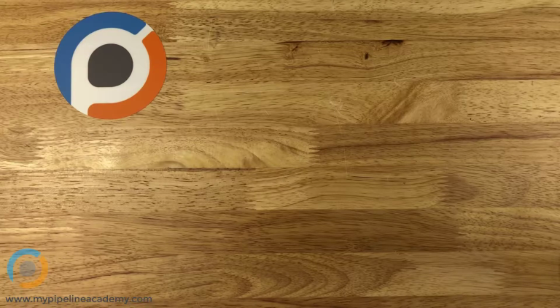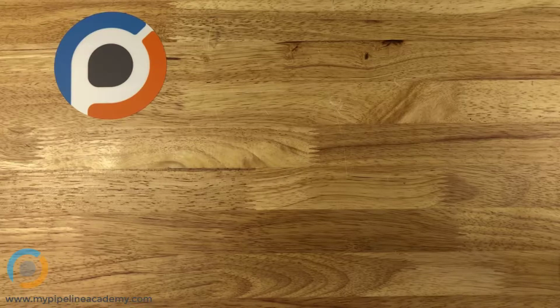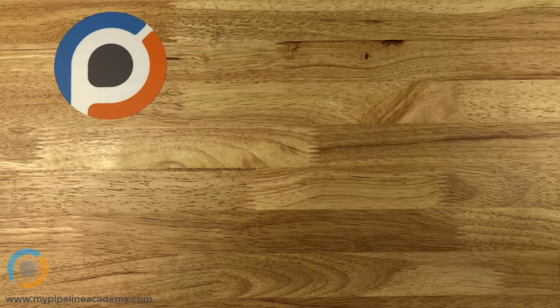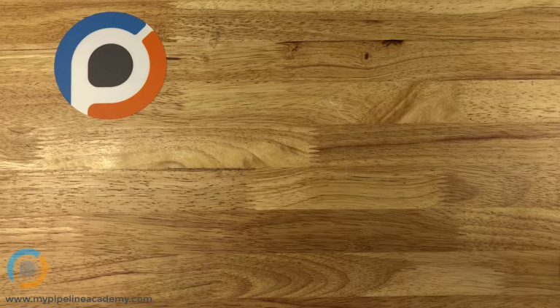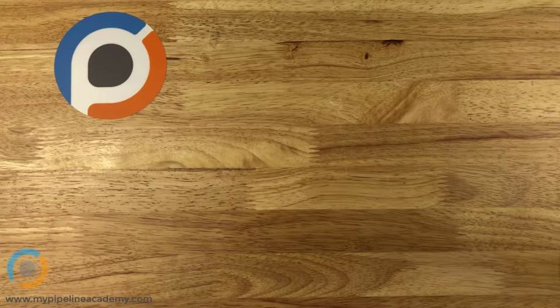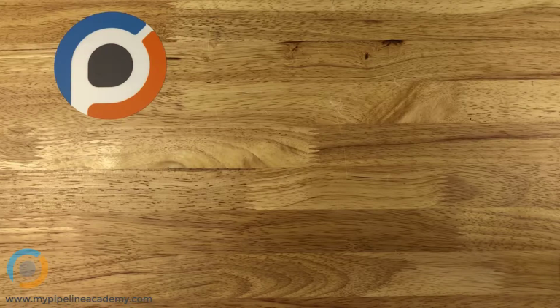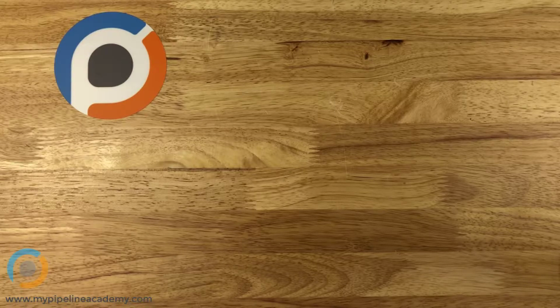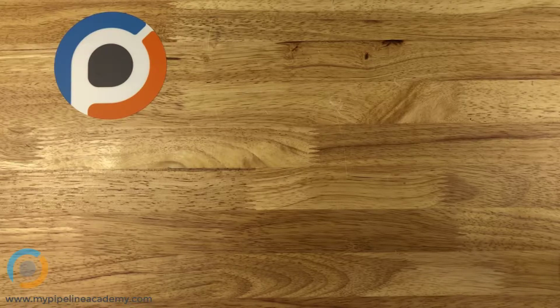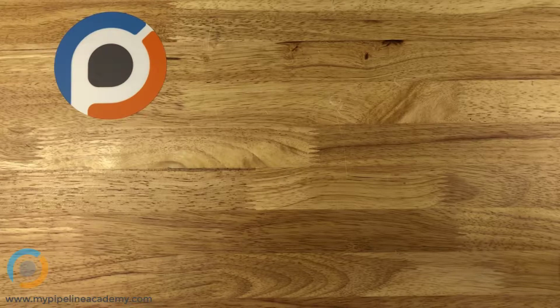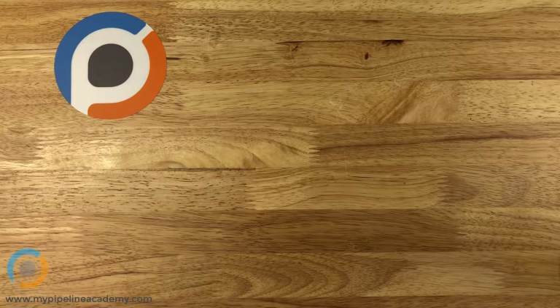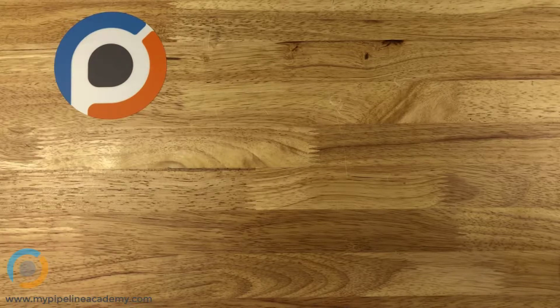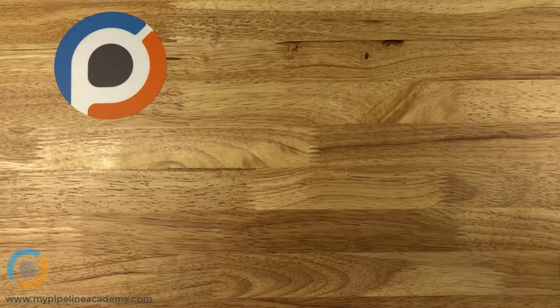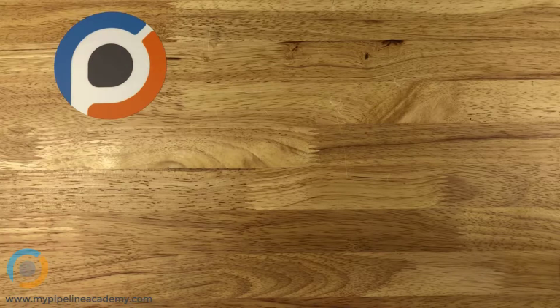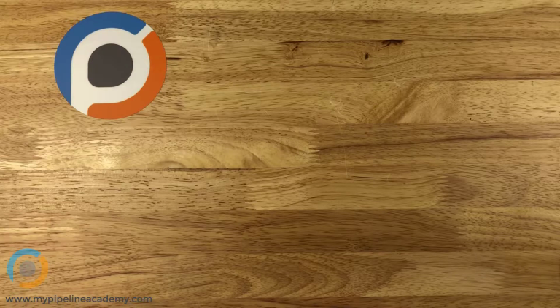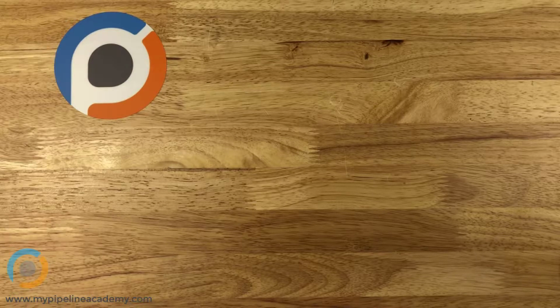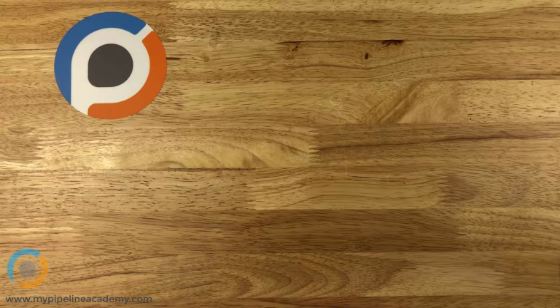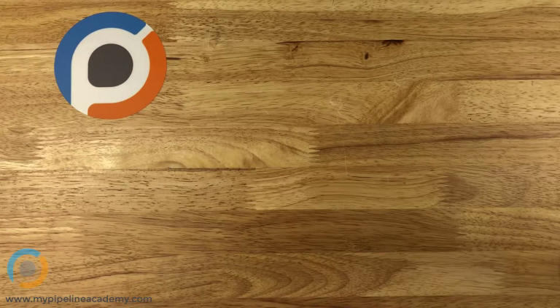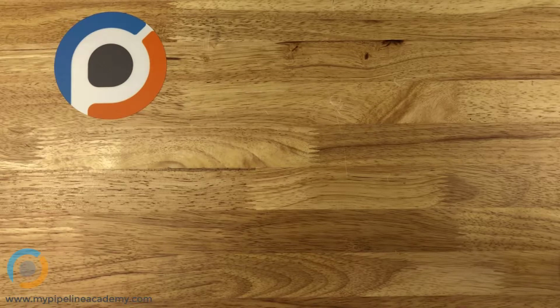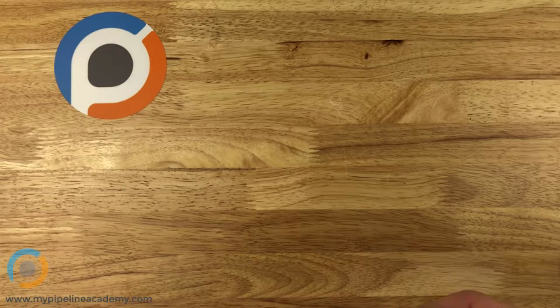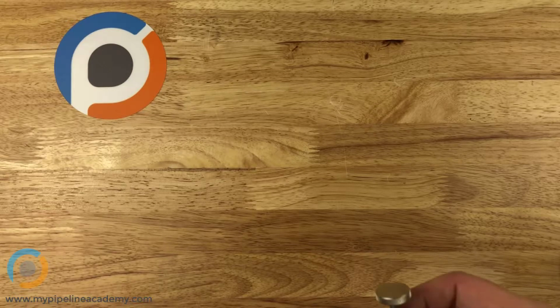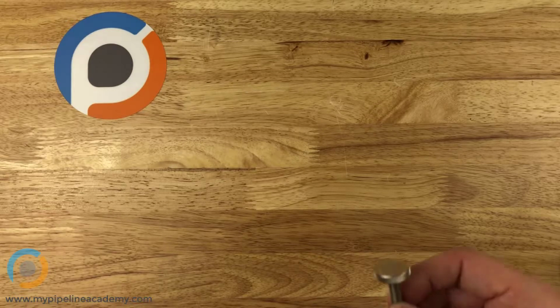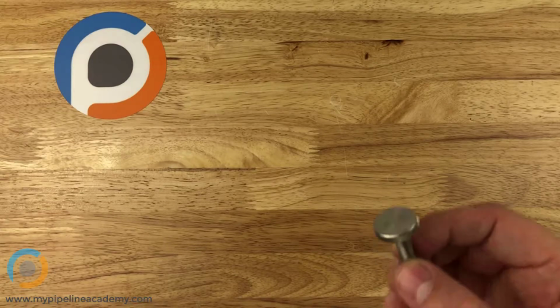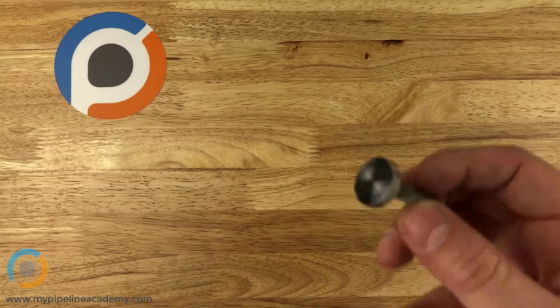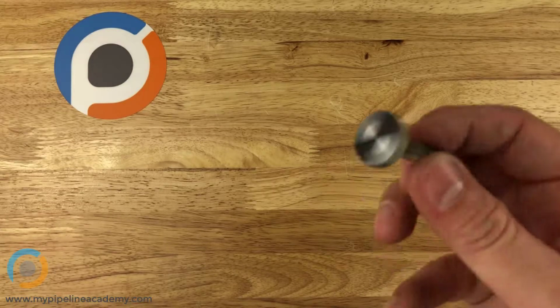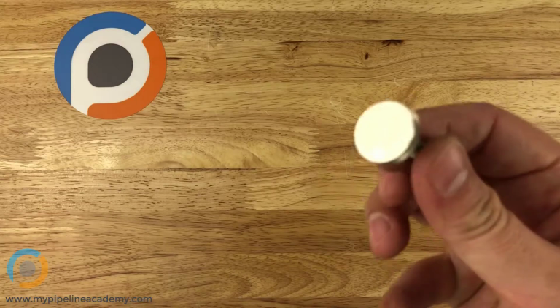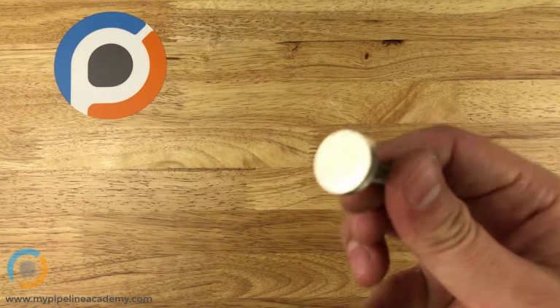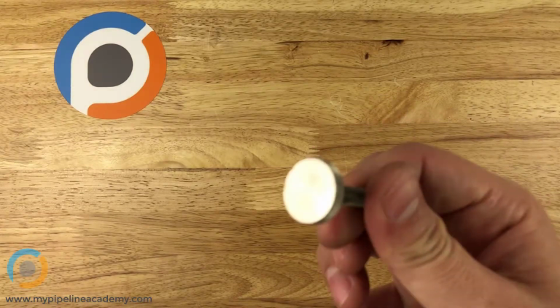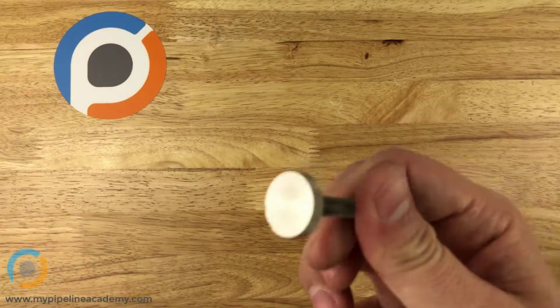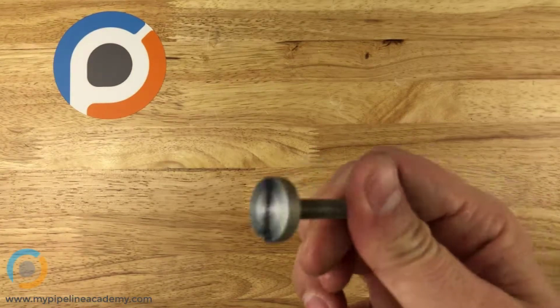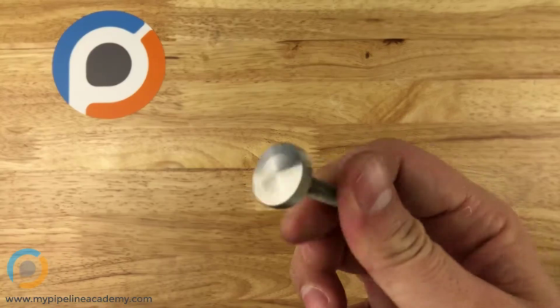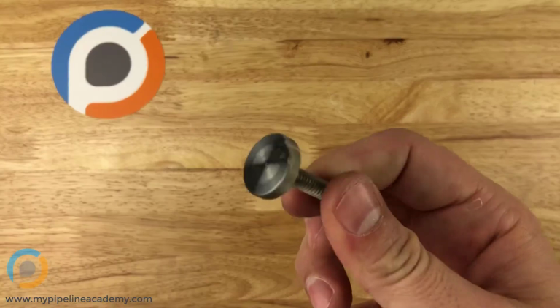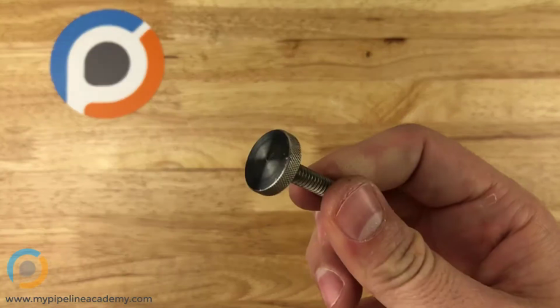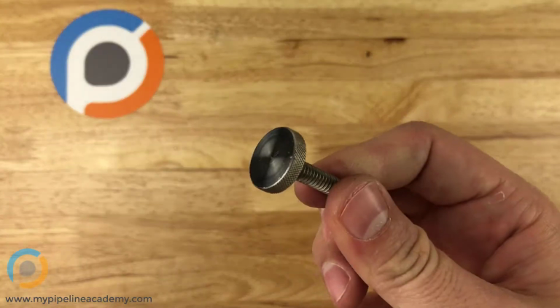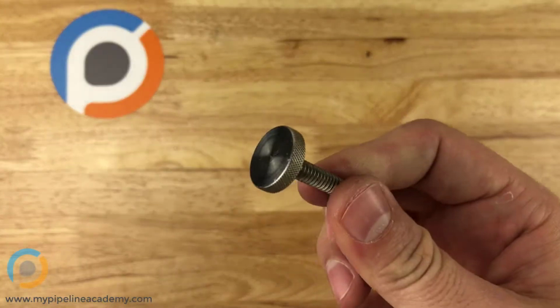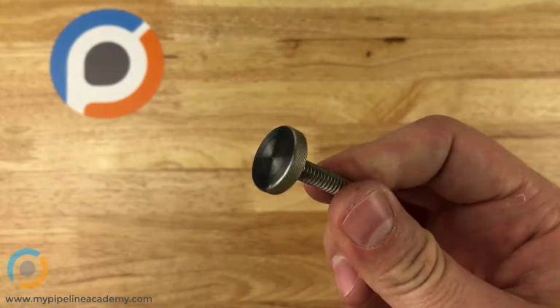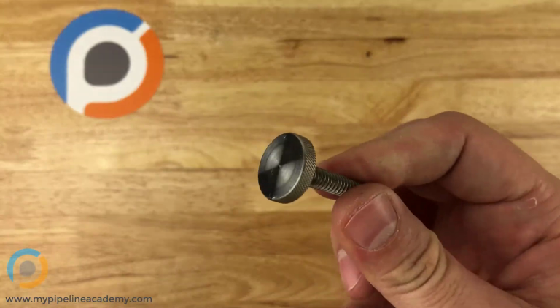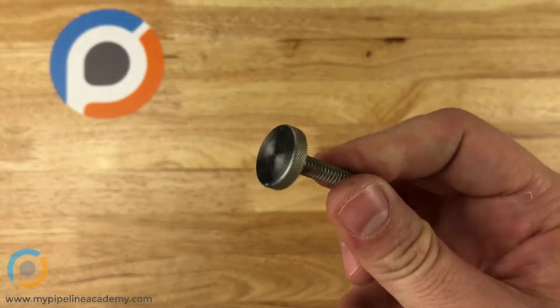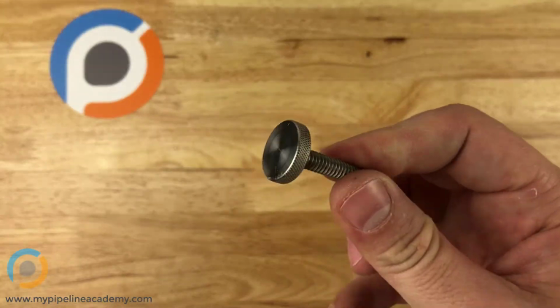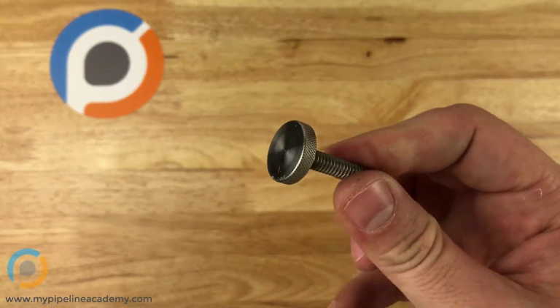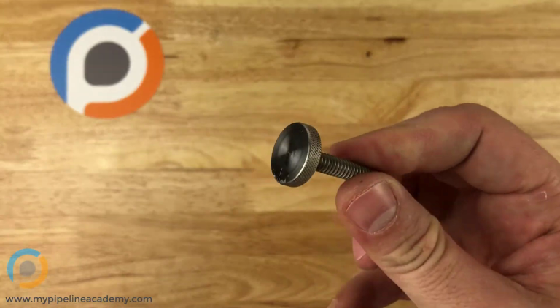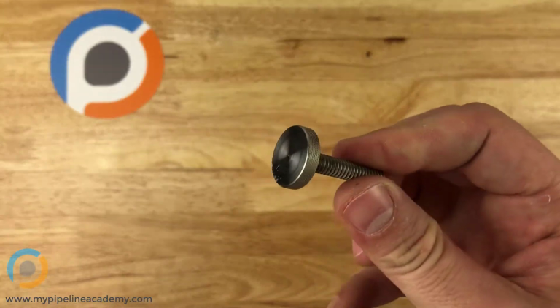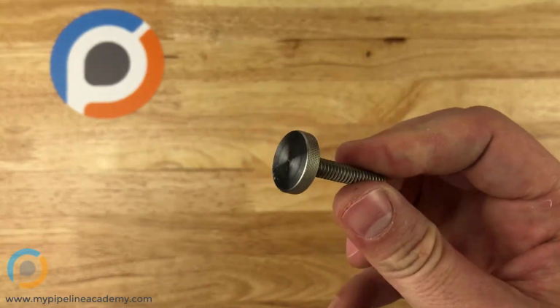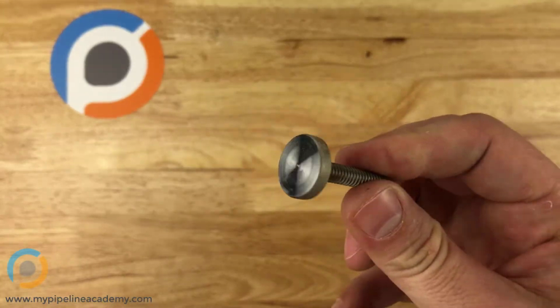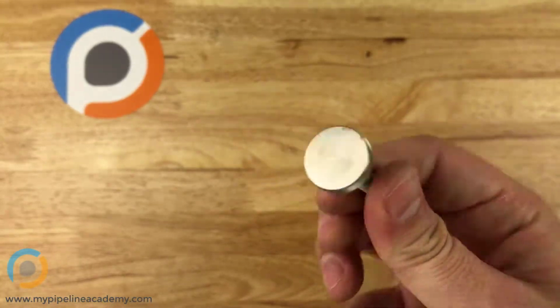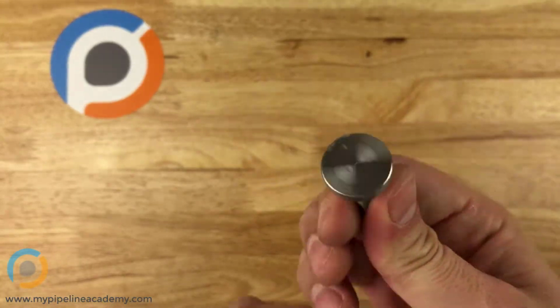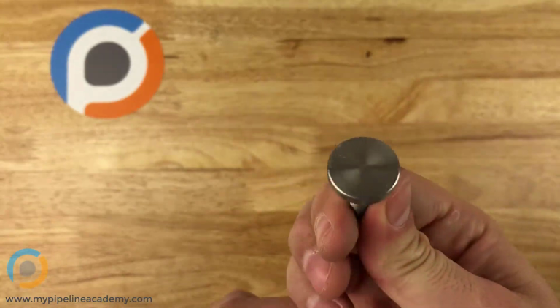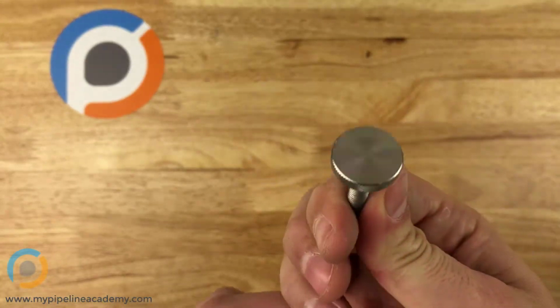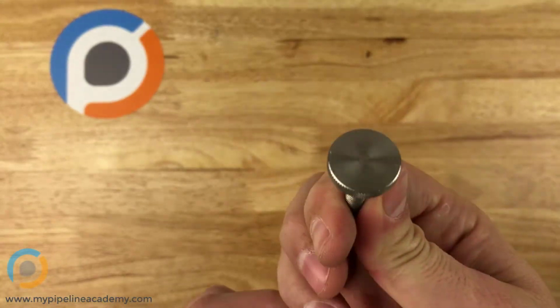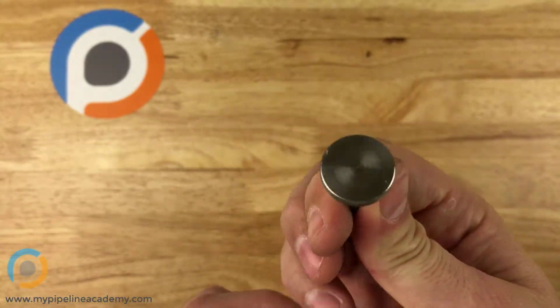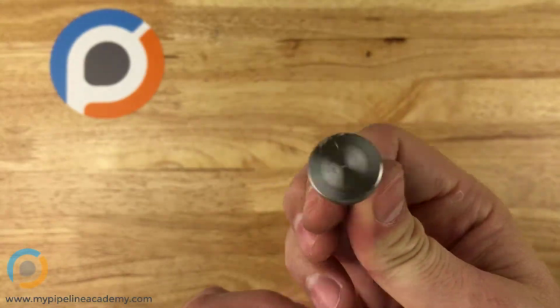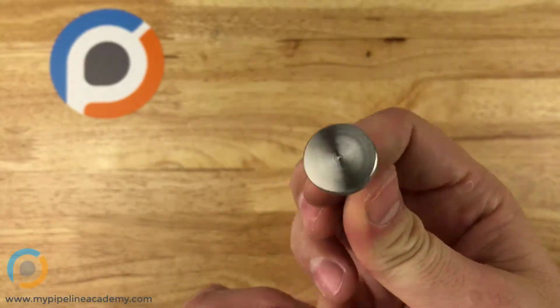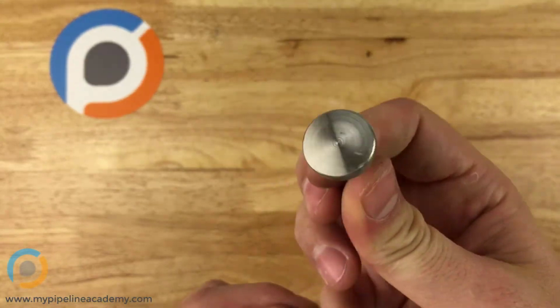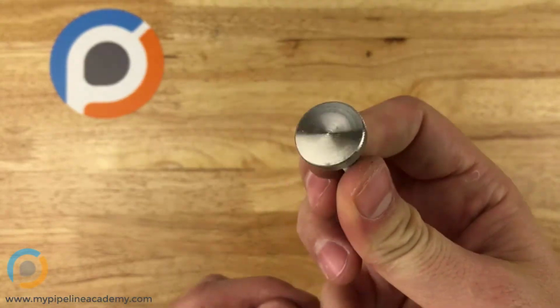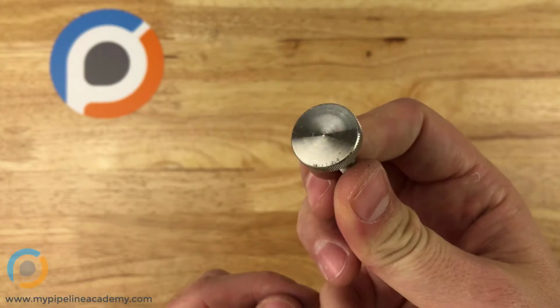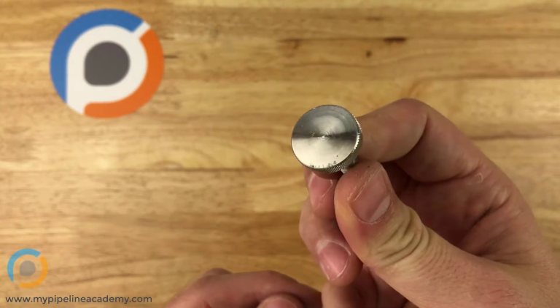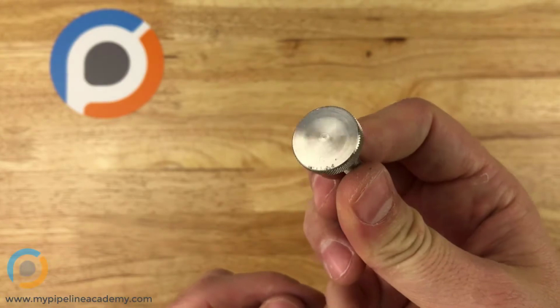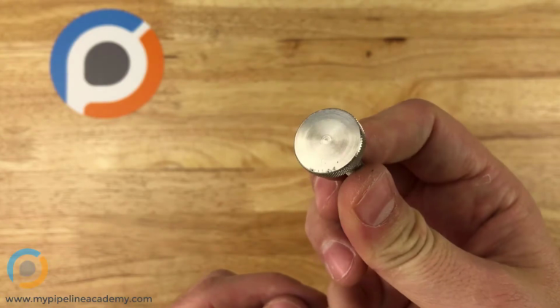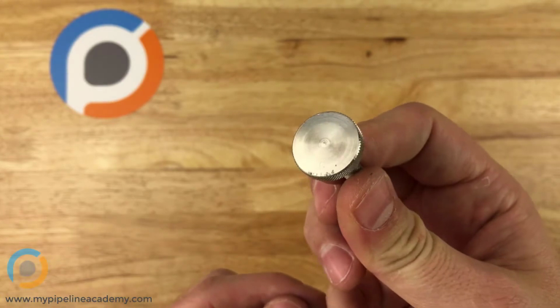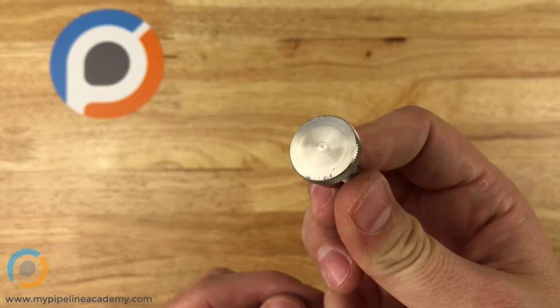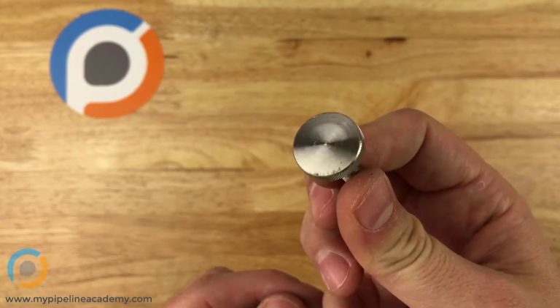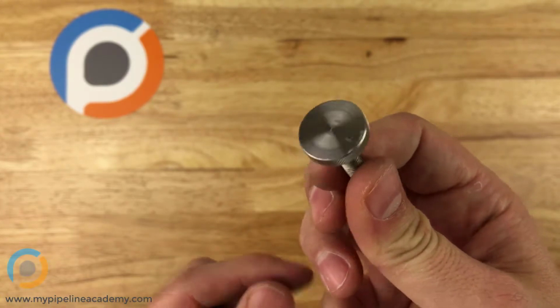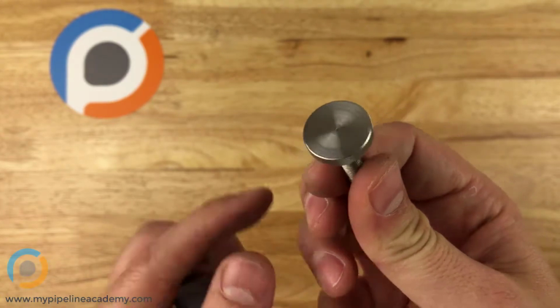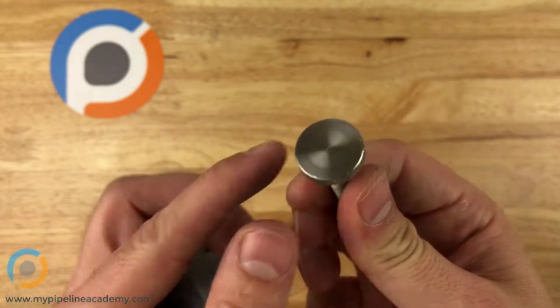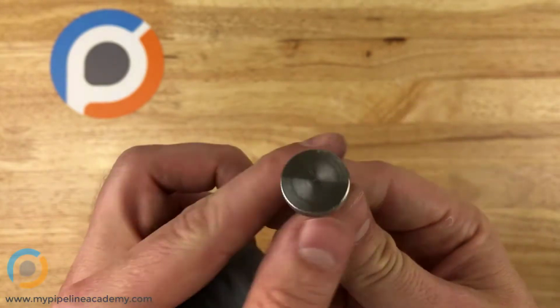The answer is — at least one answer — is a thumbscrew, and this is an example of a thumbscrew.